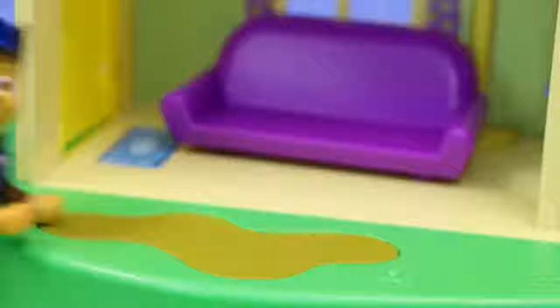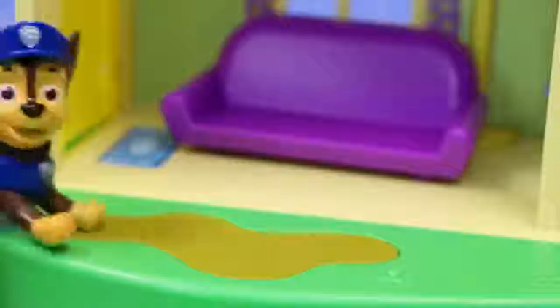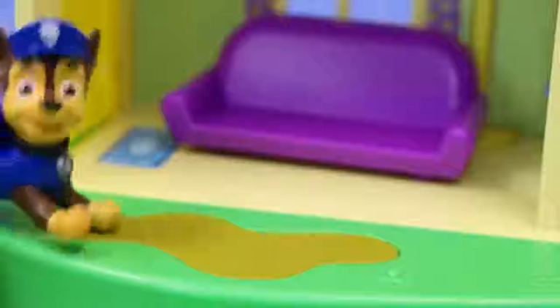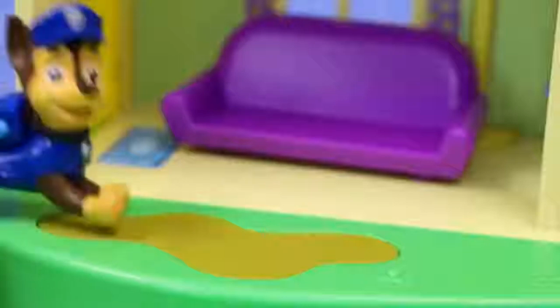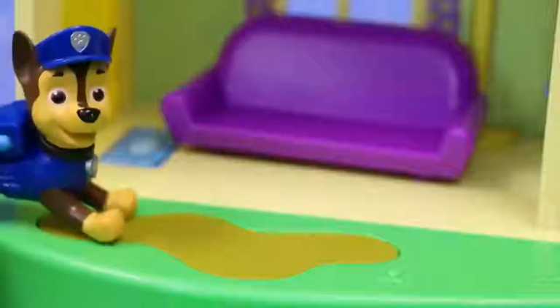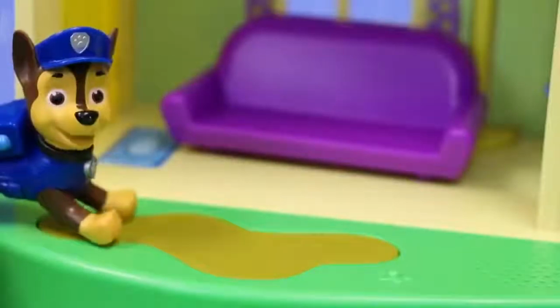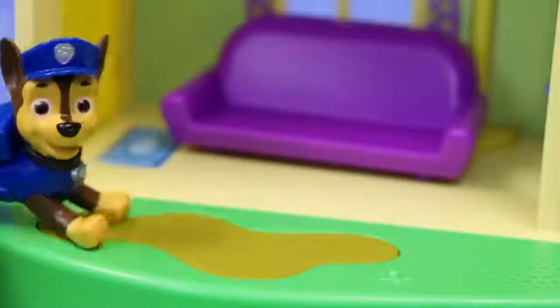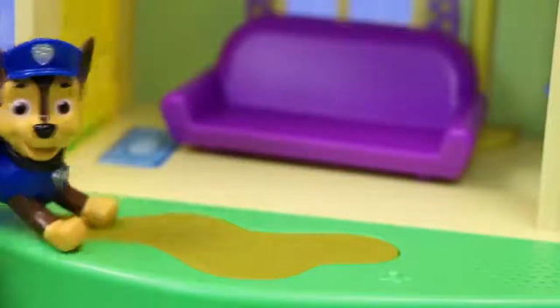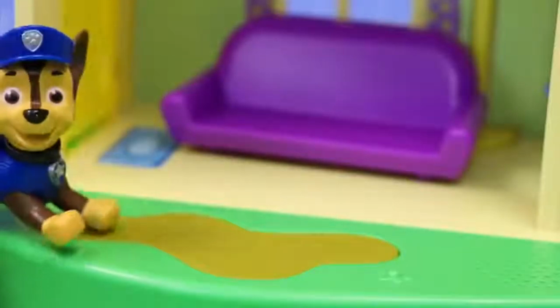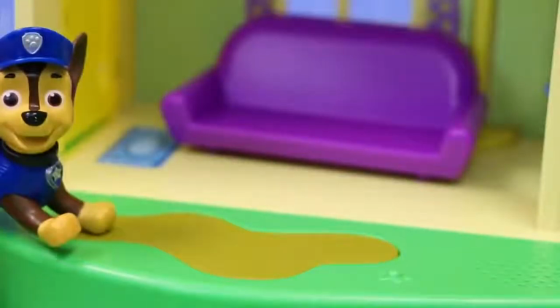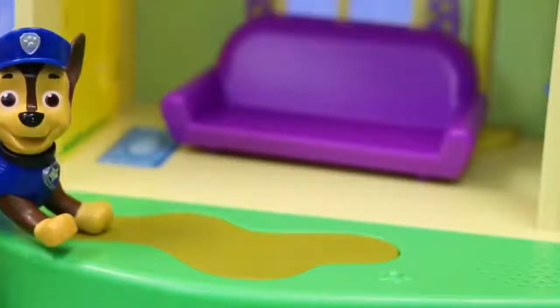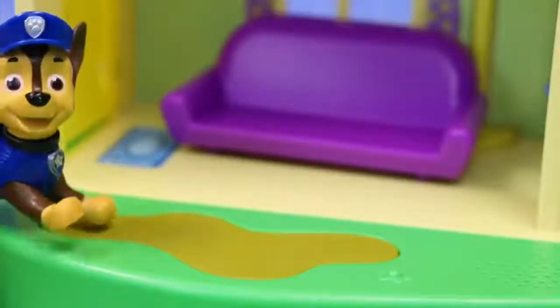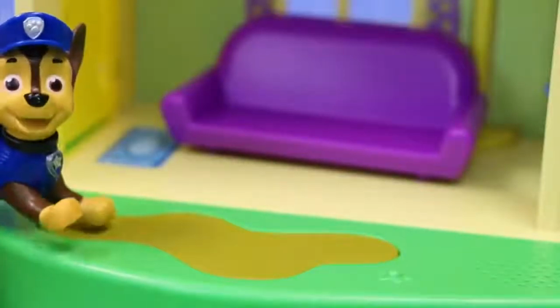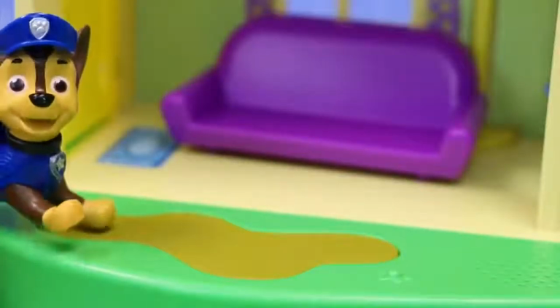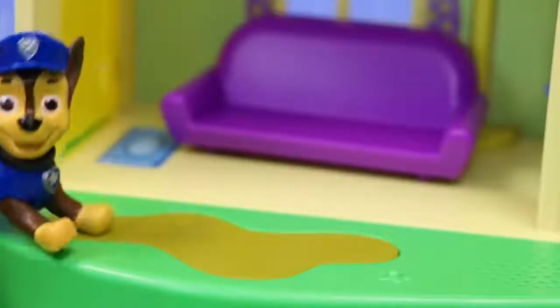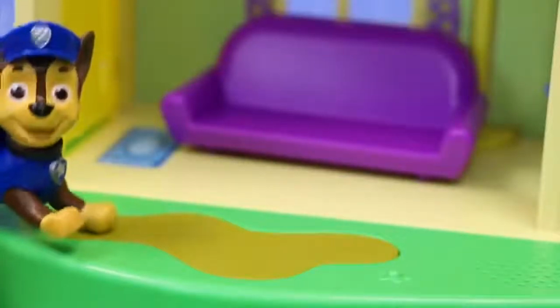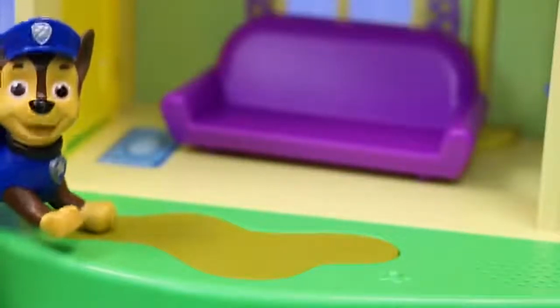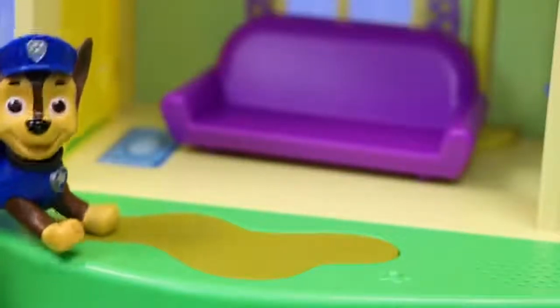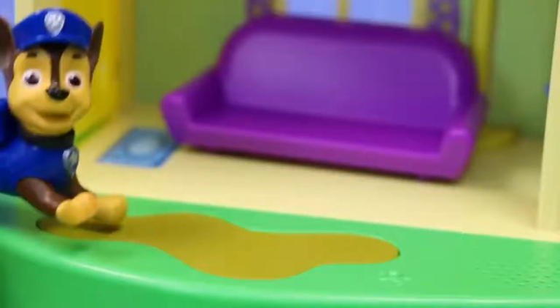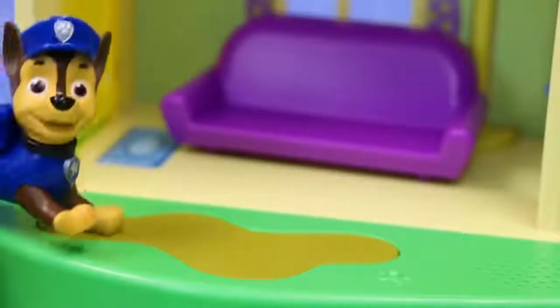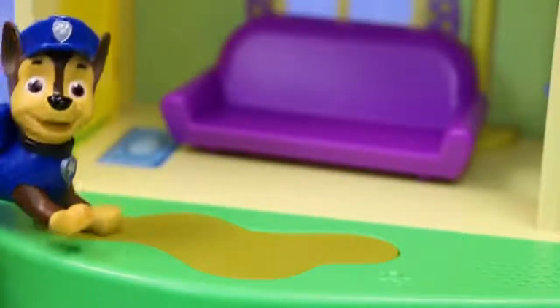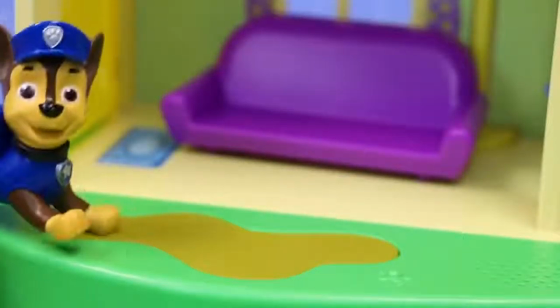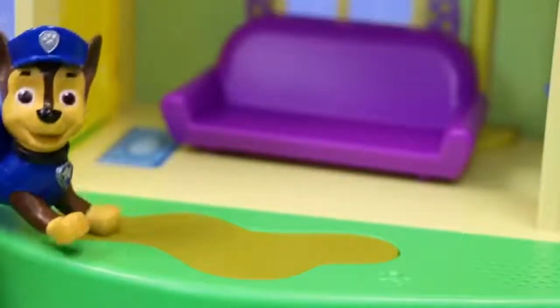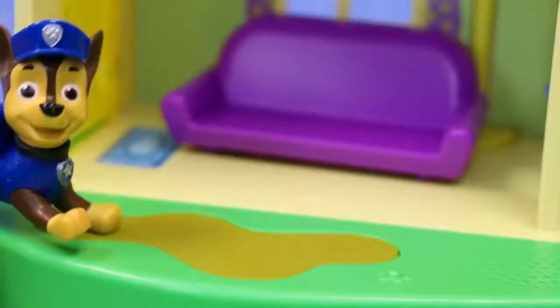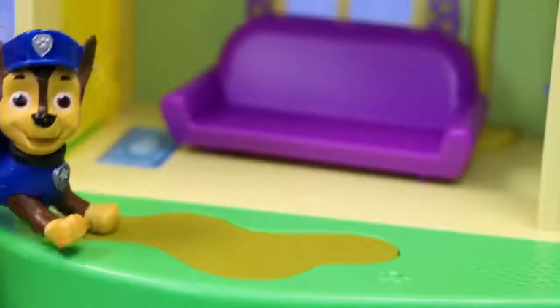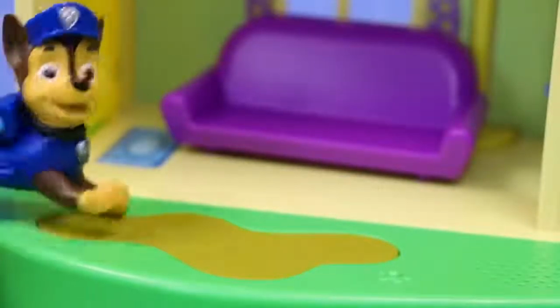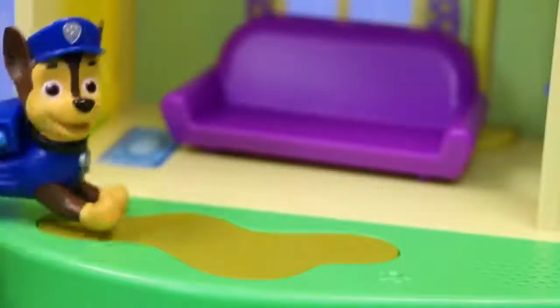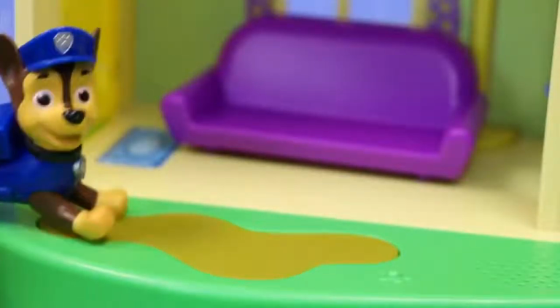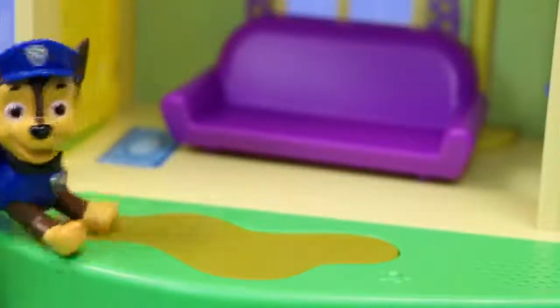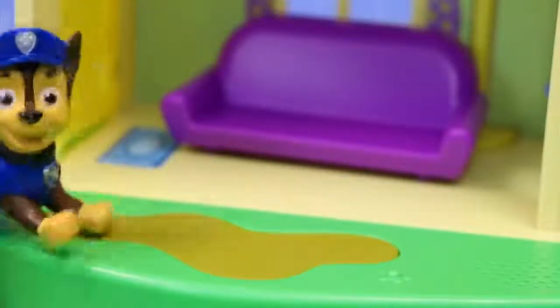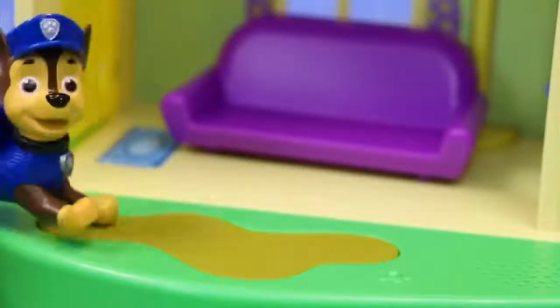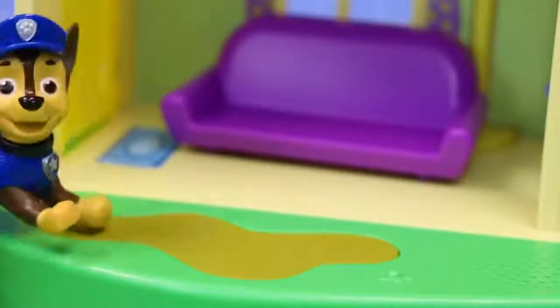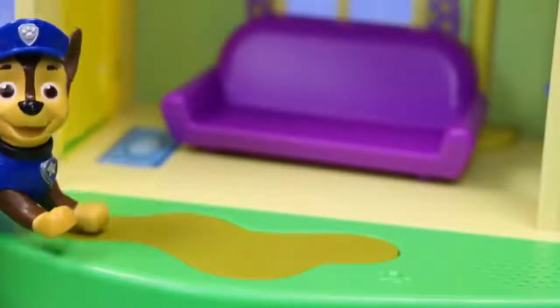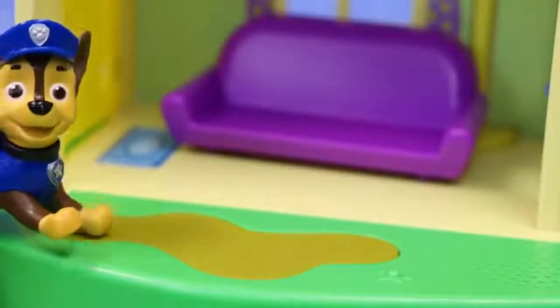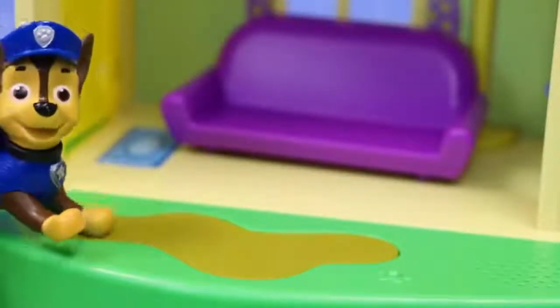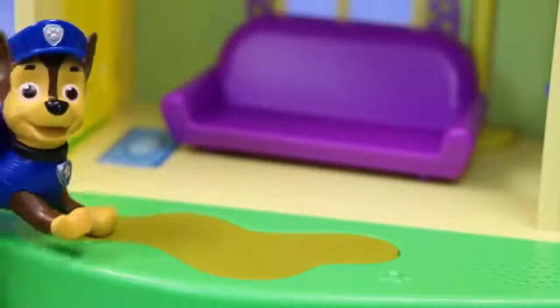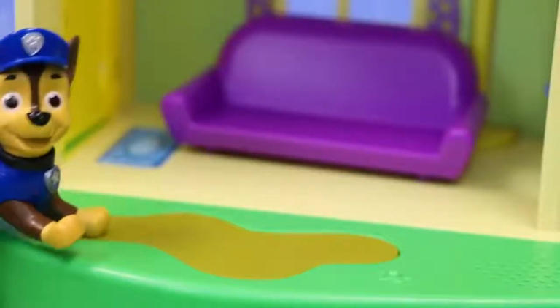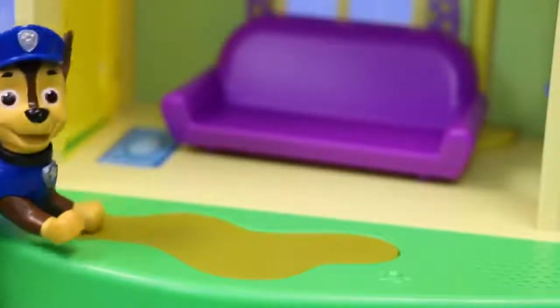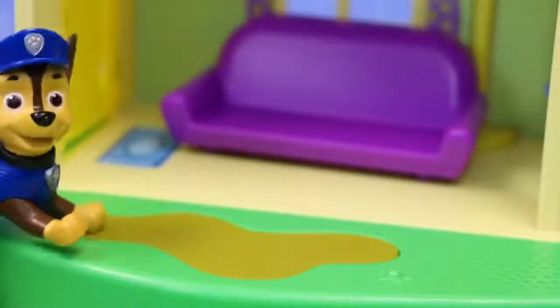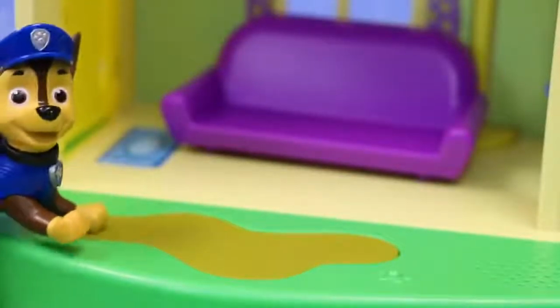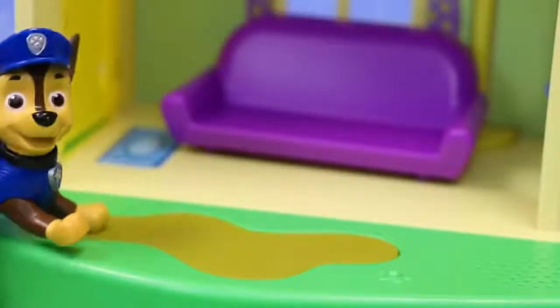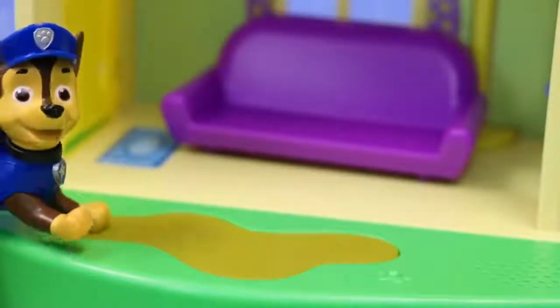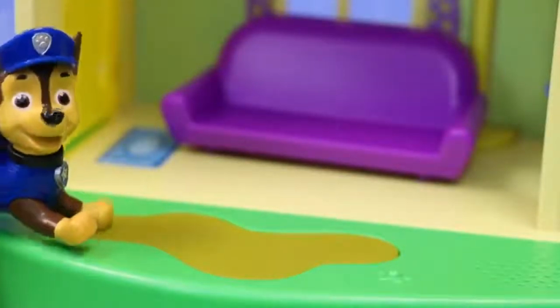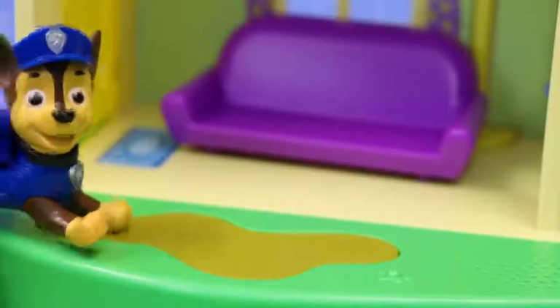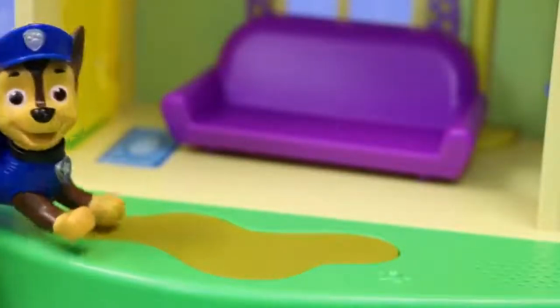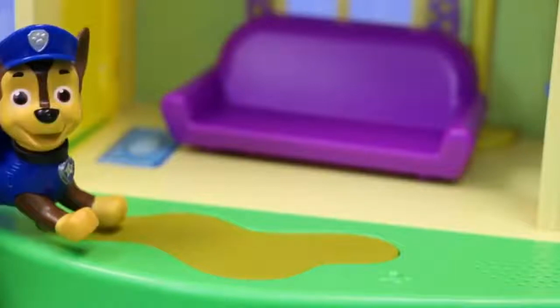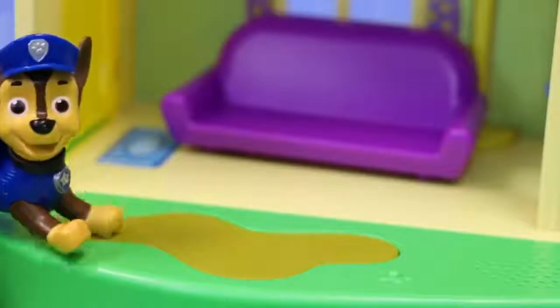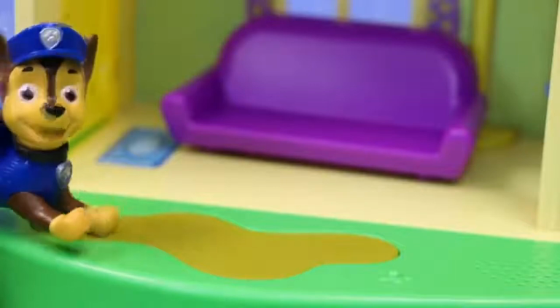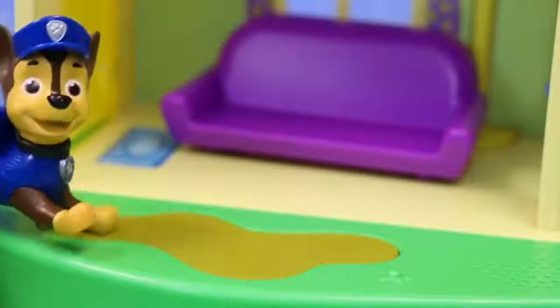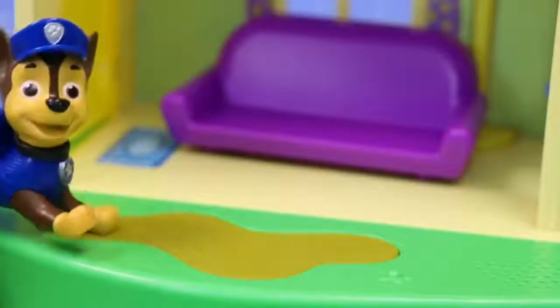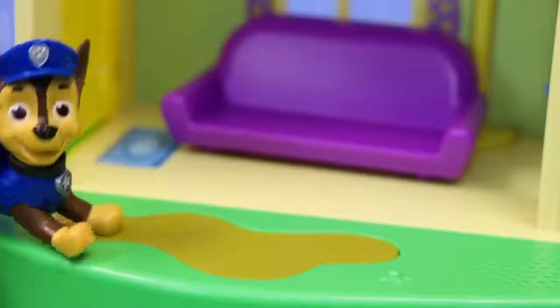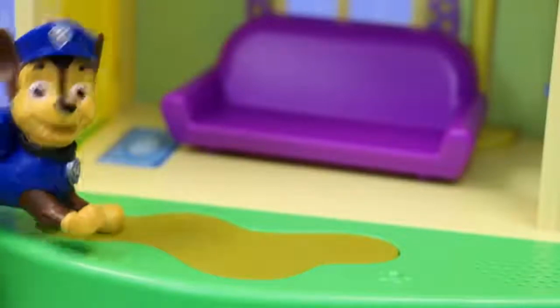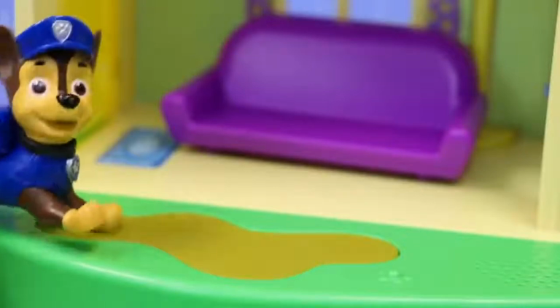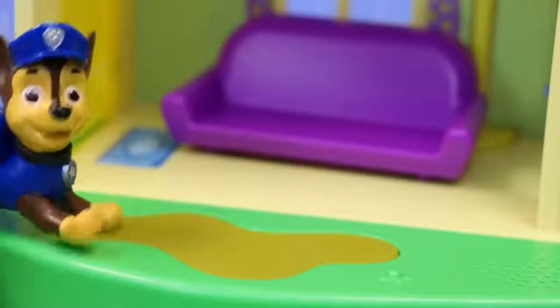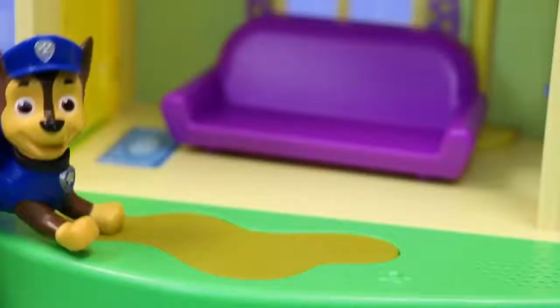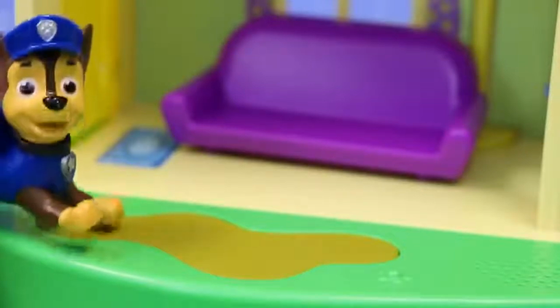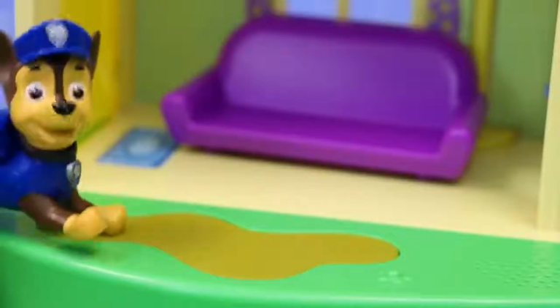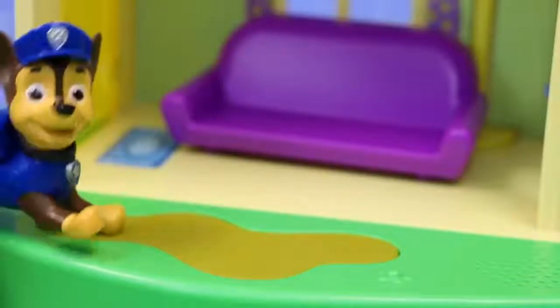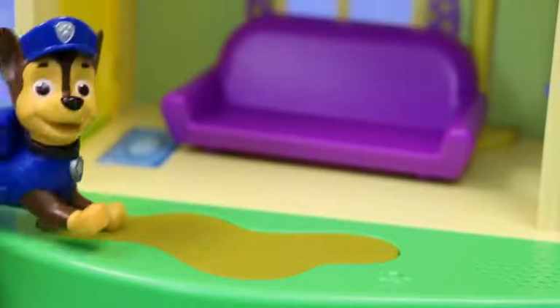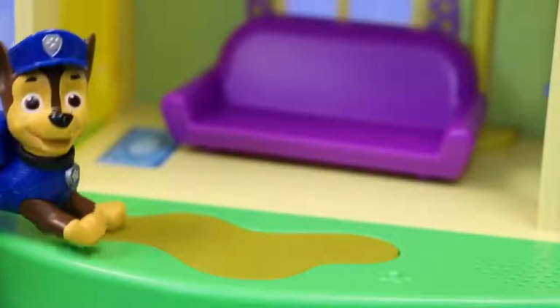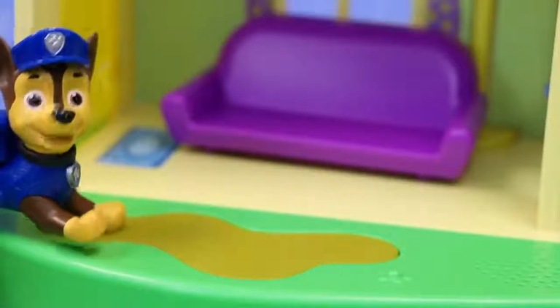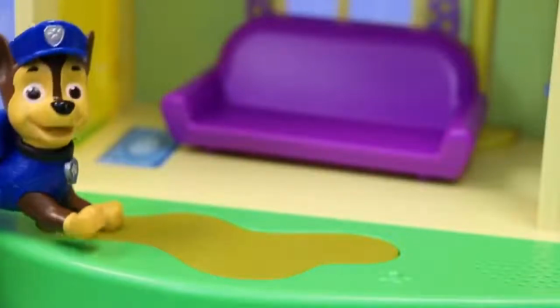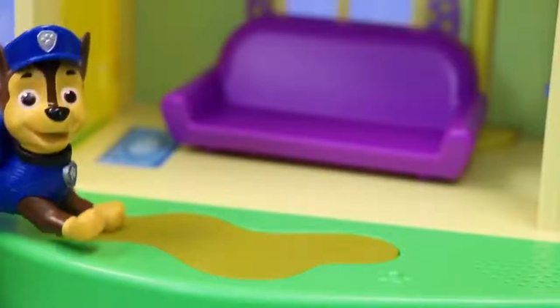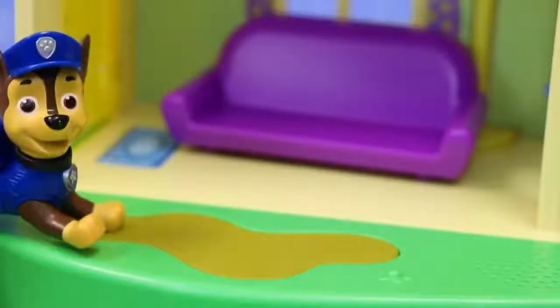We're trying to find the pups' vehicles, but first we gotta search through this house and find many of each Paw Patrol pup.